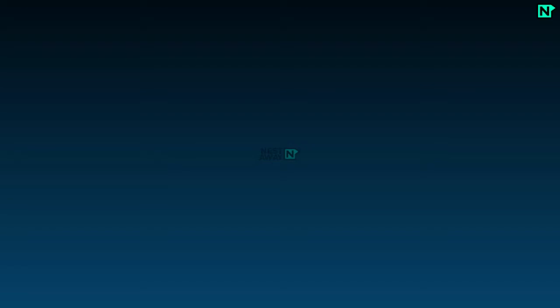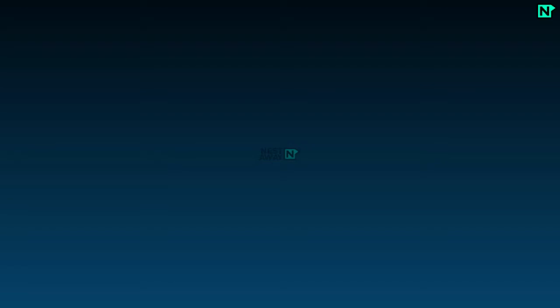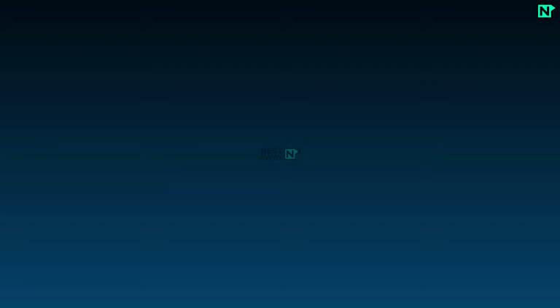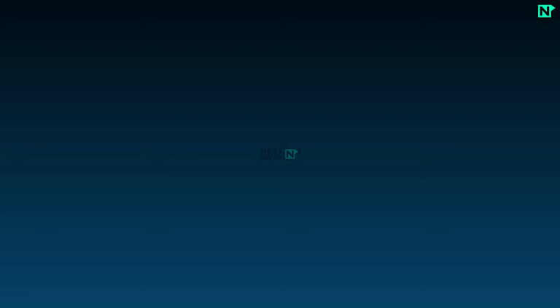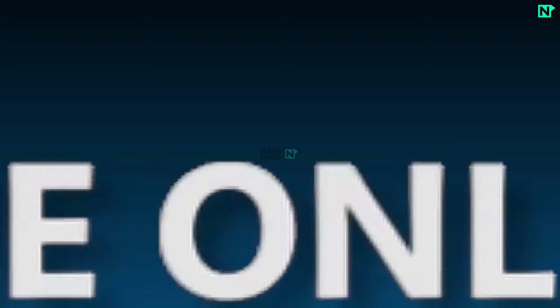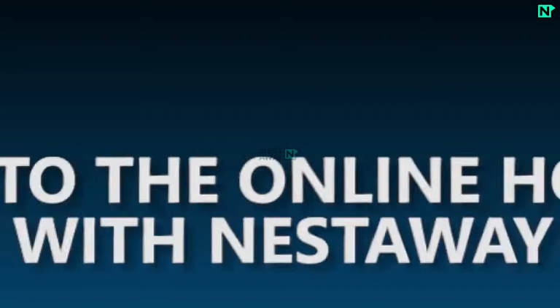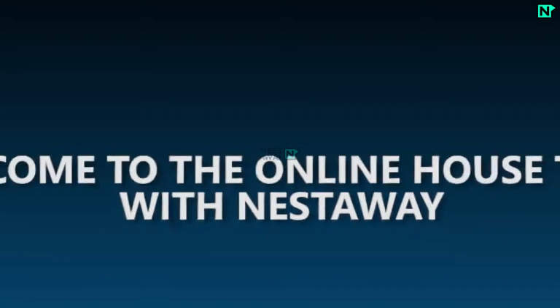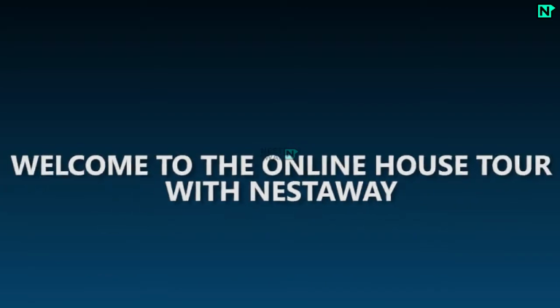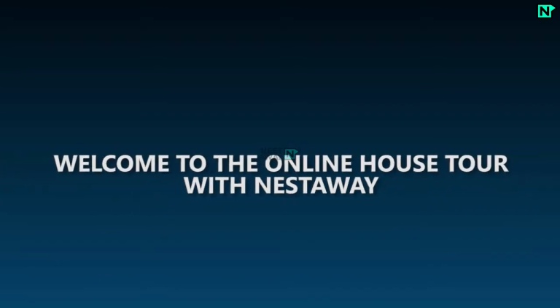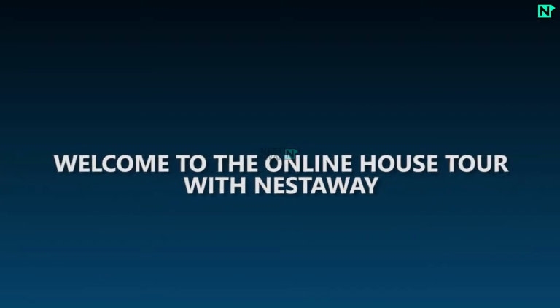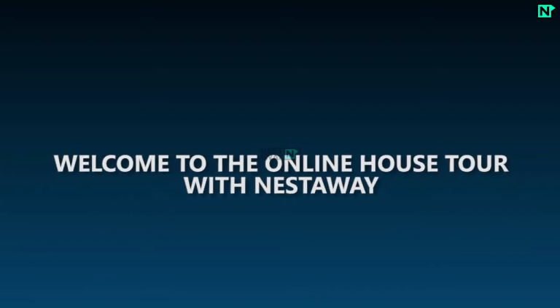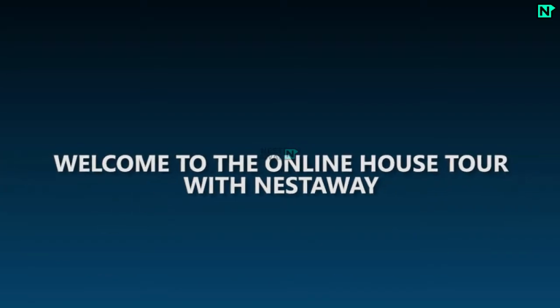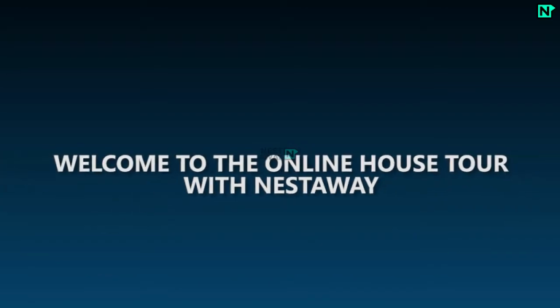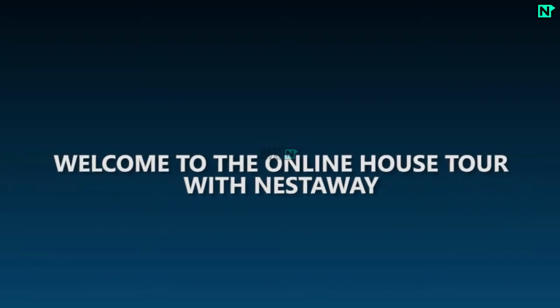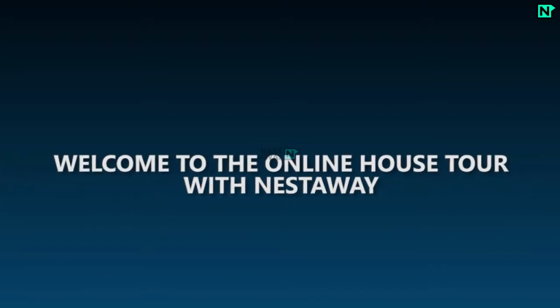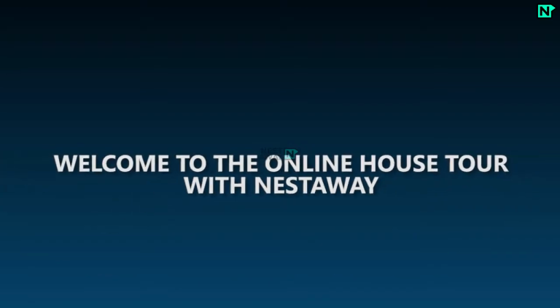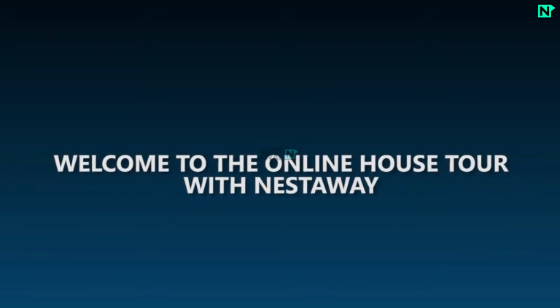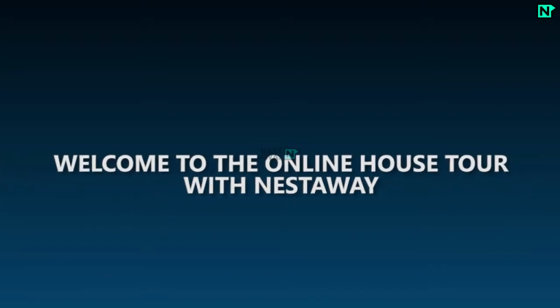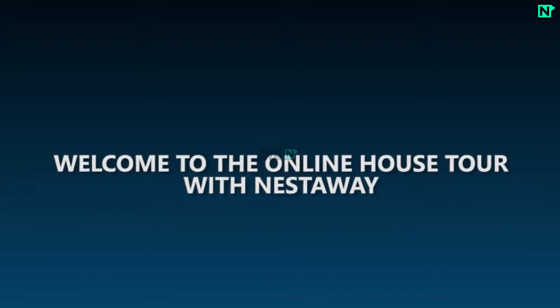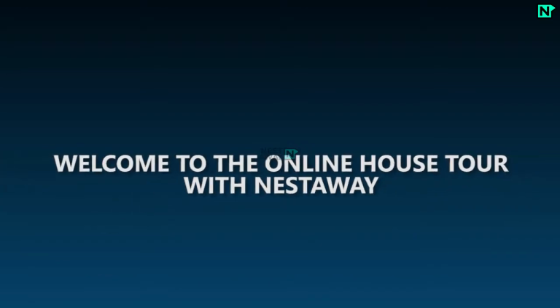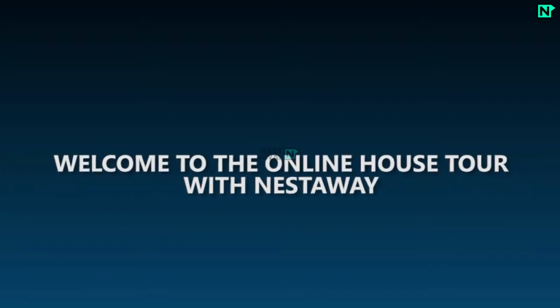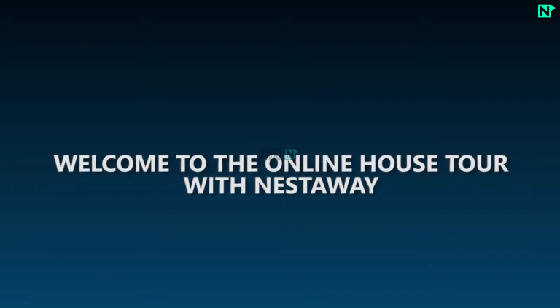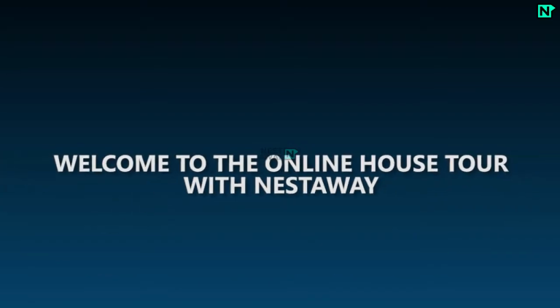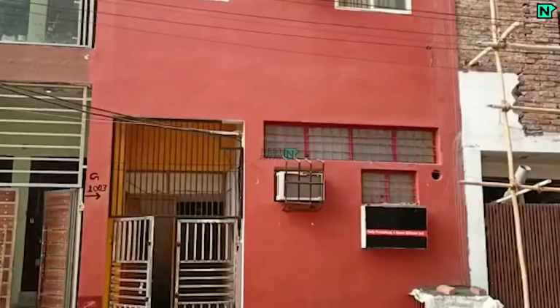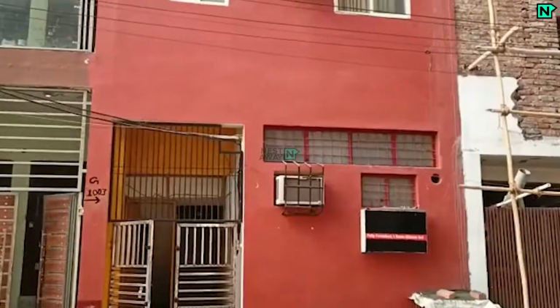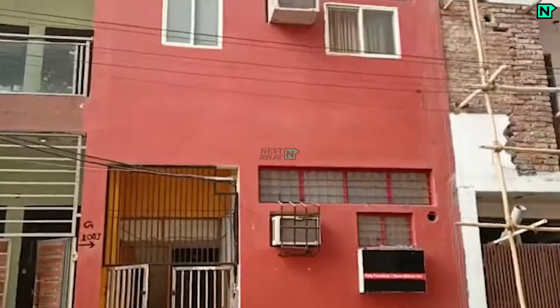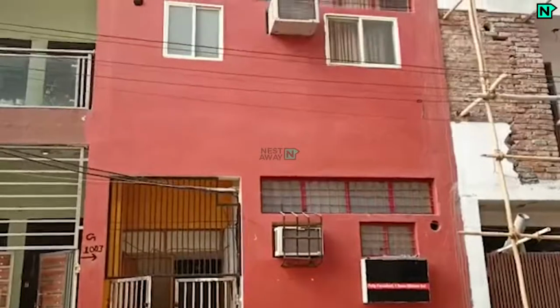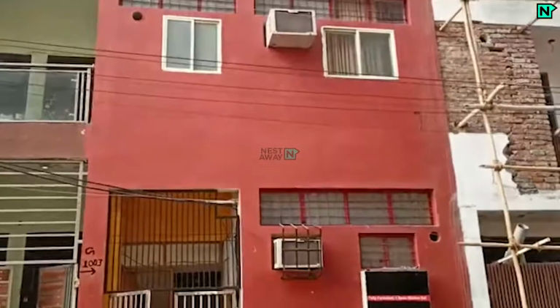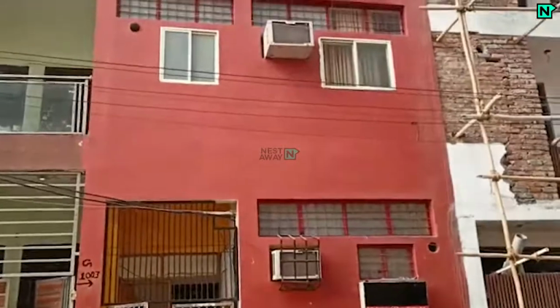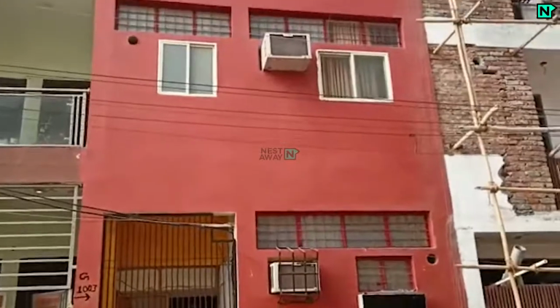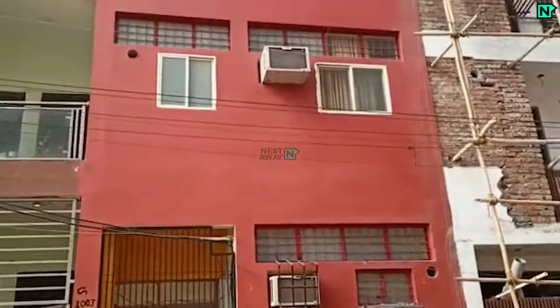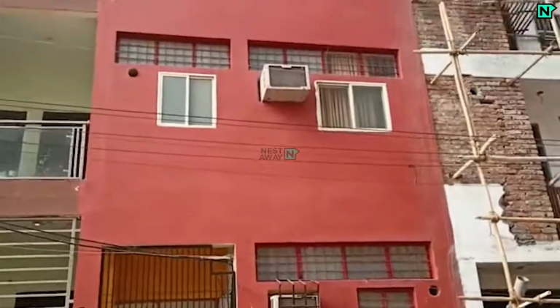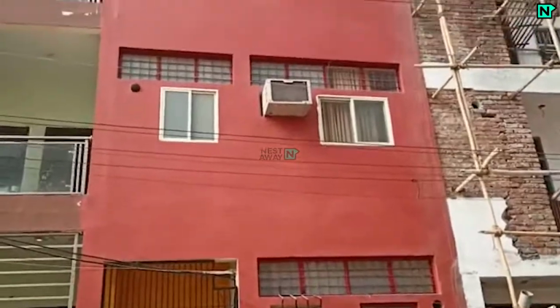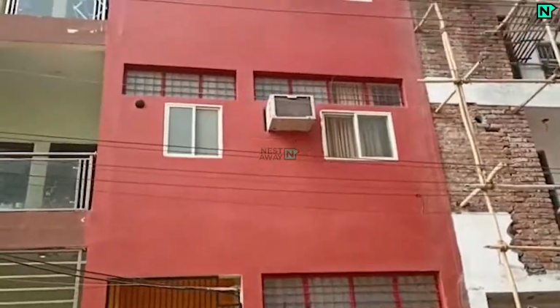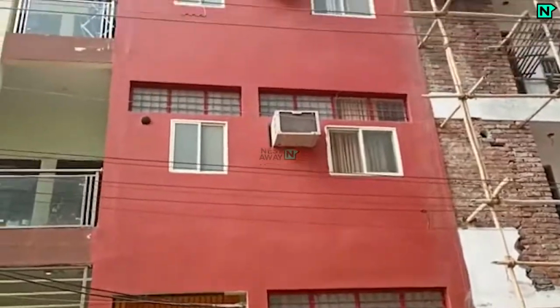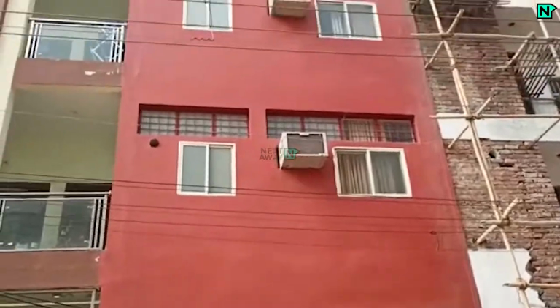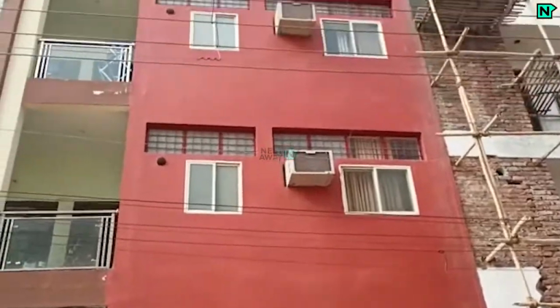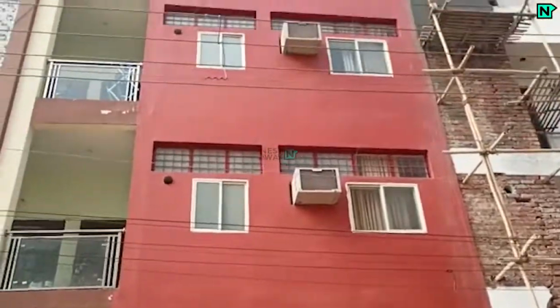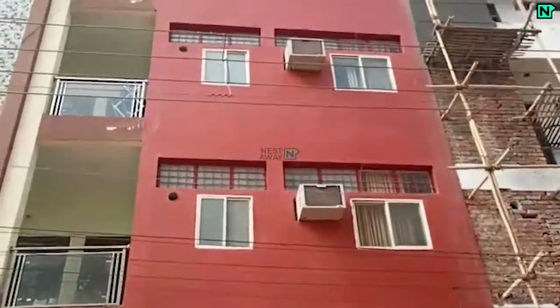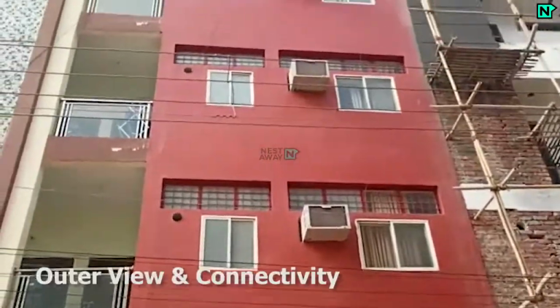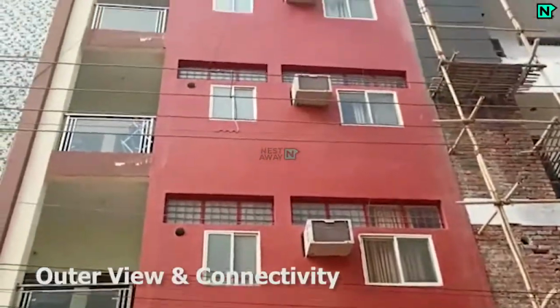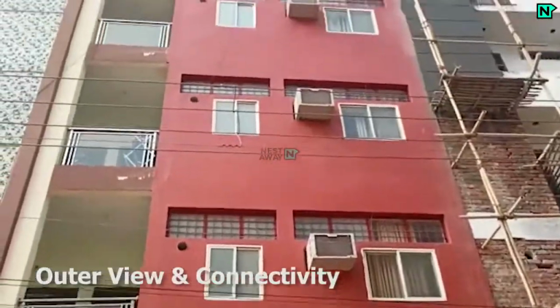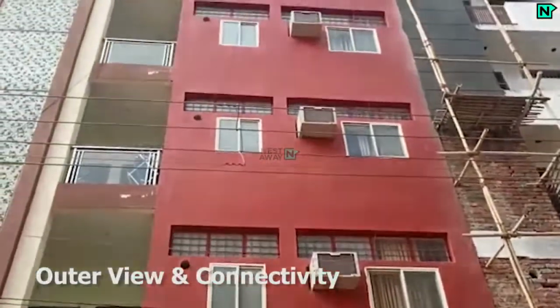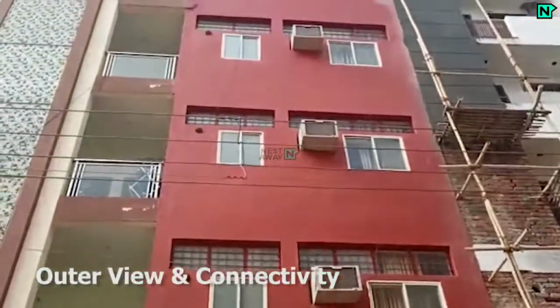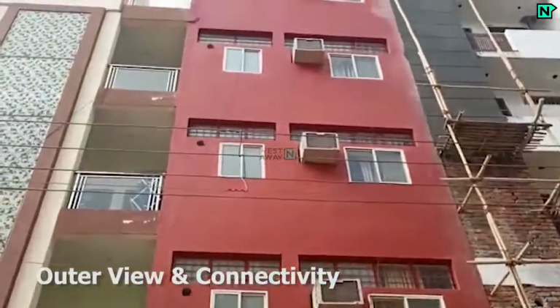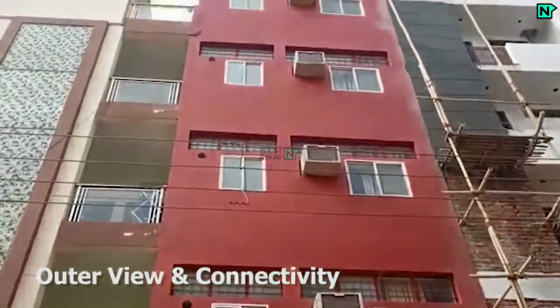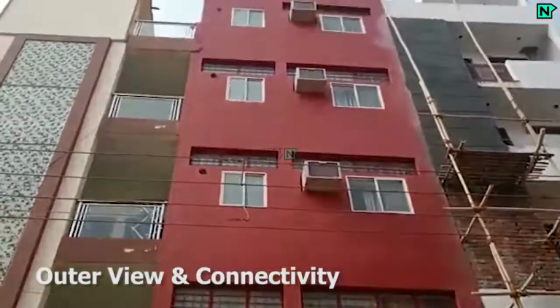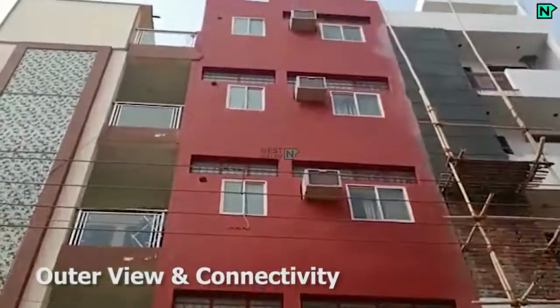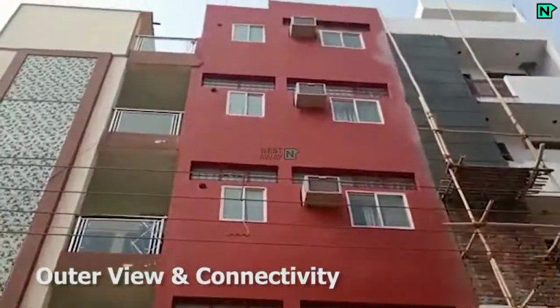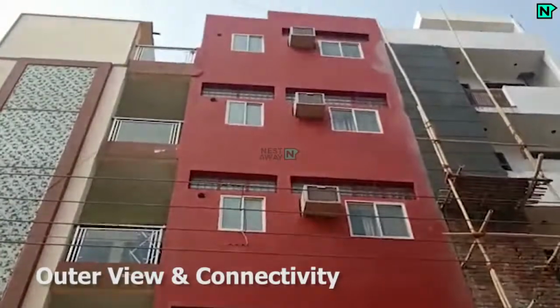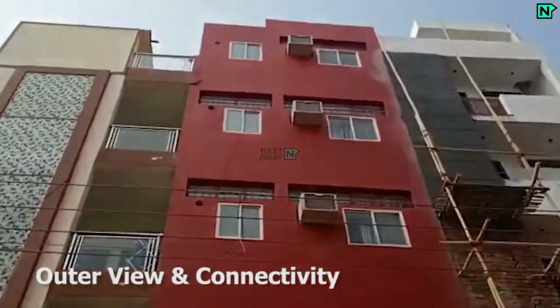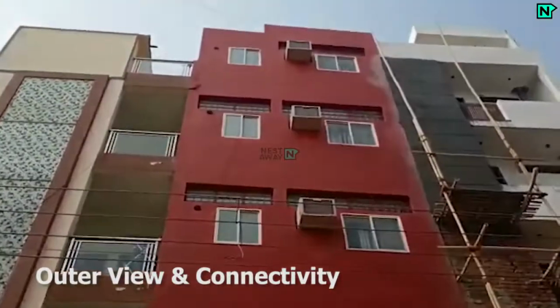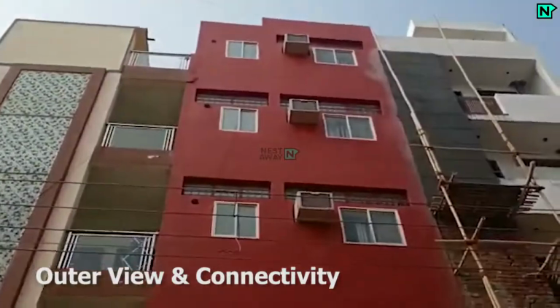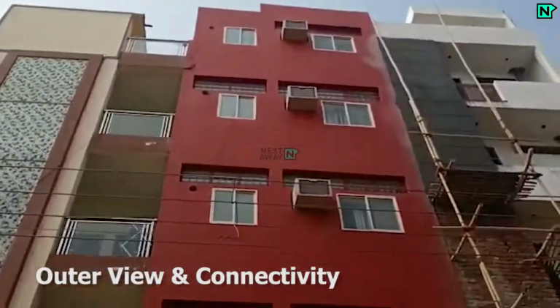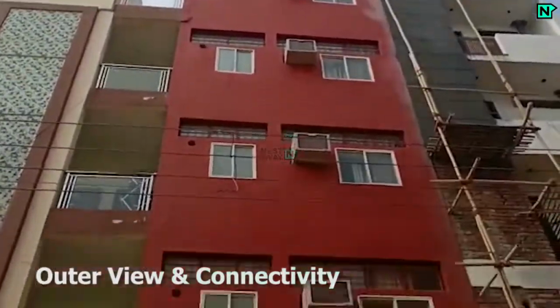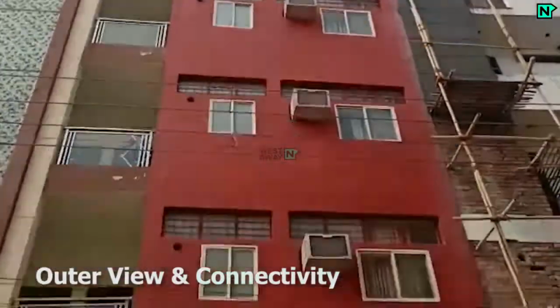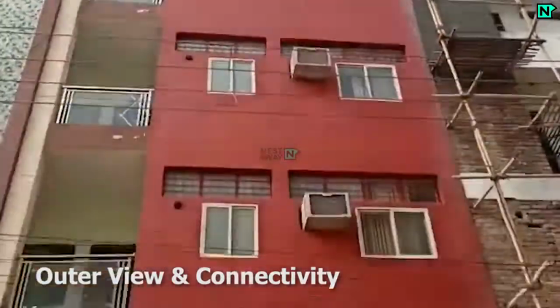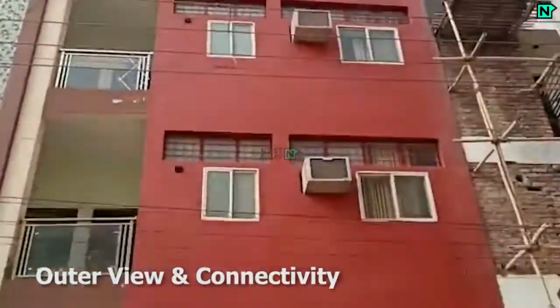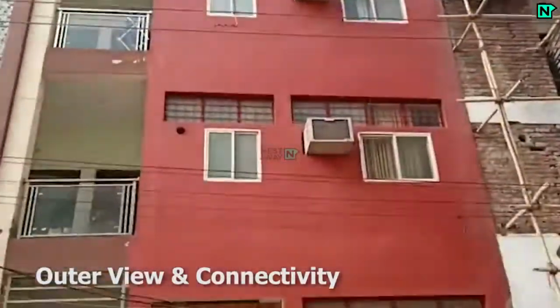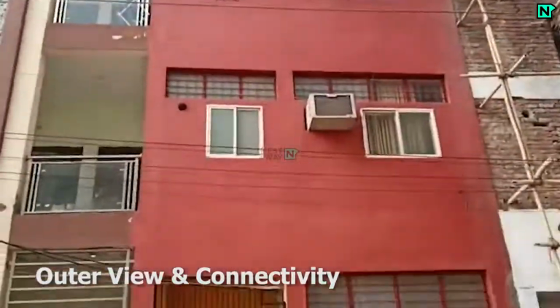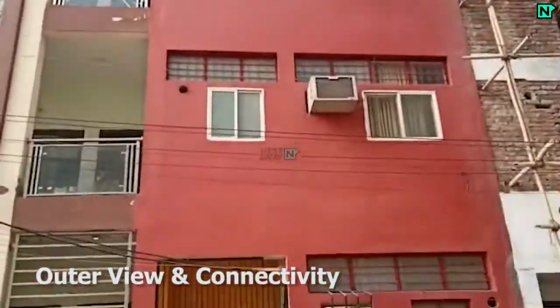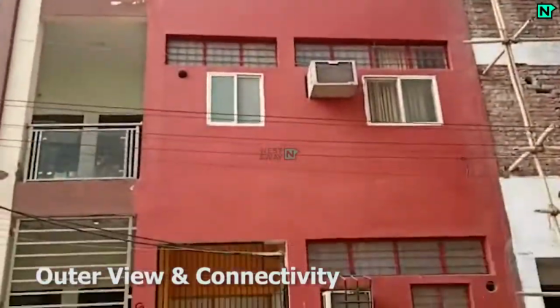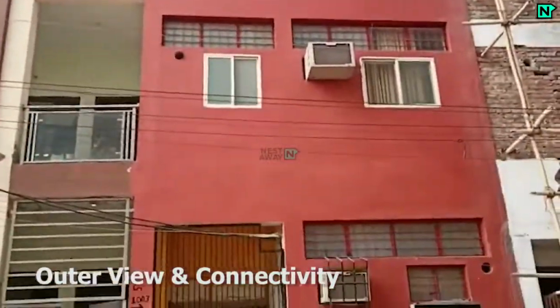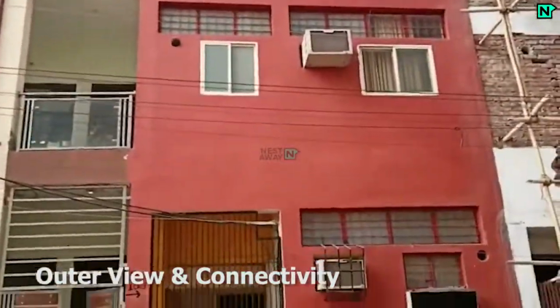Welcome to the online house tour with Nestaway. This is the building outer view and connectivity of the property.